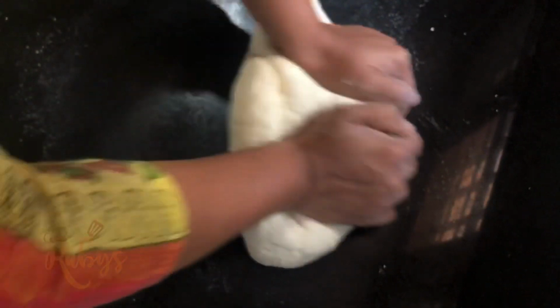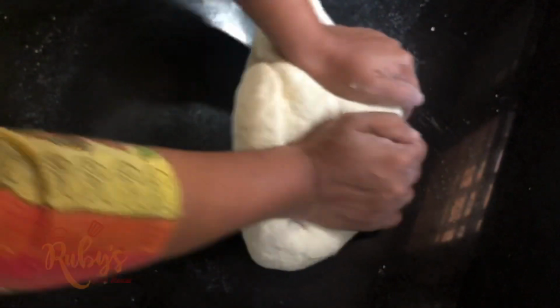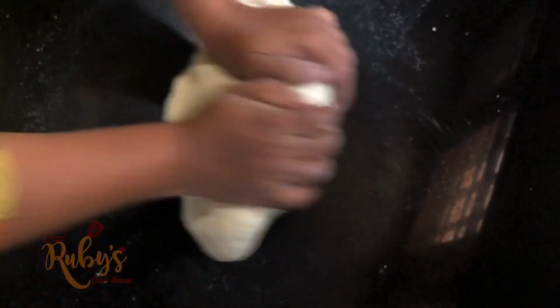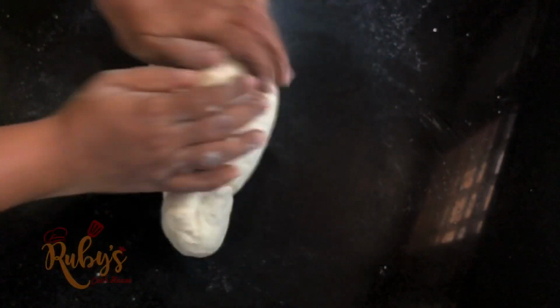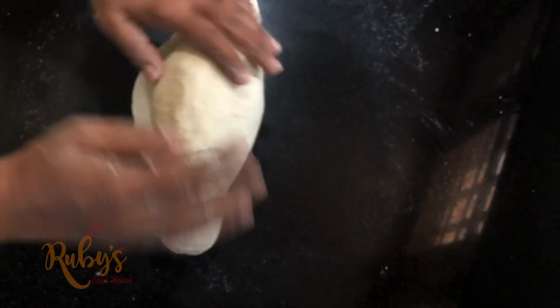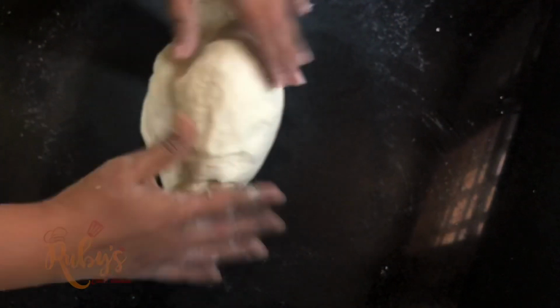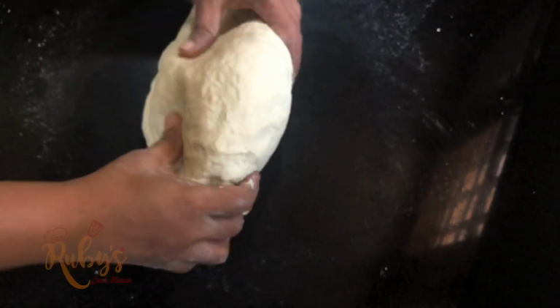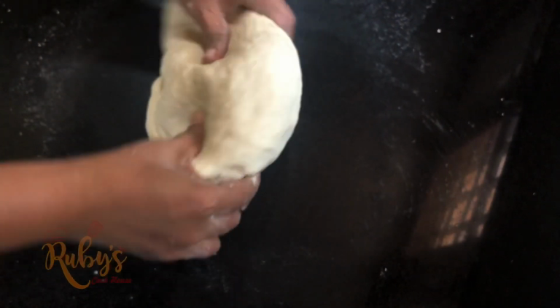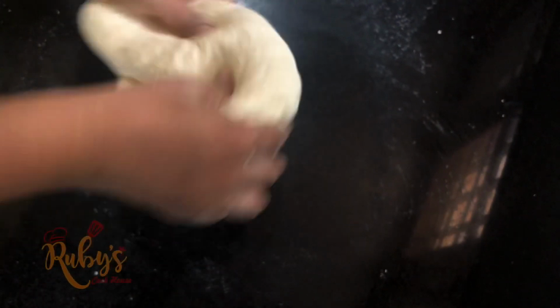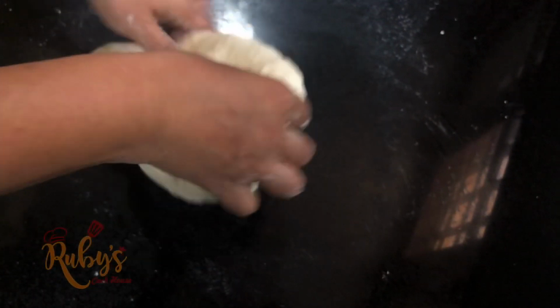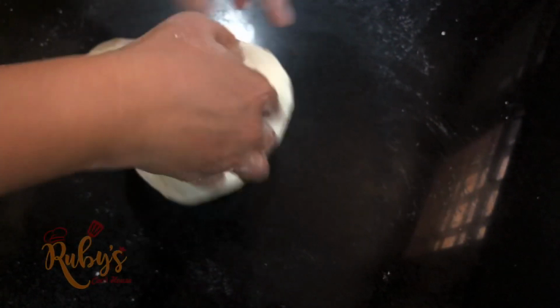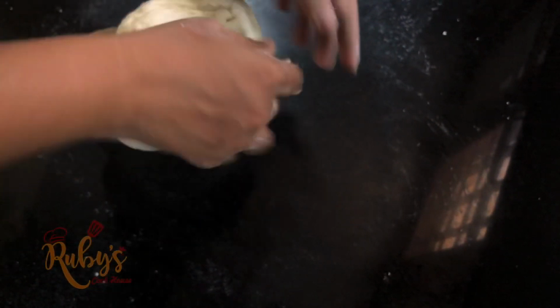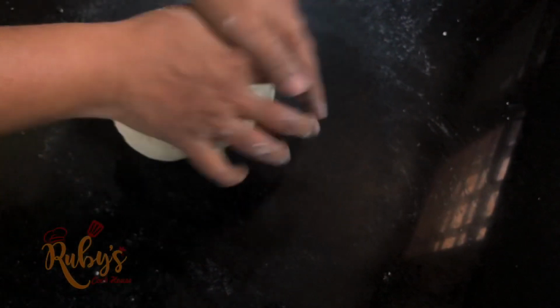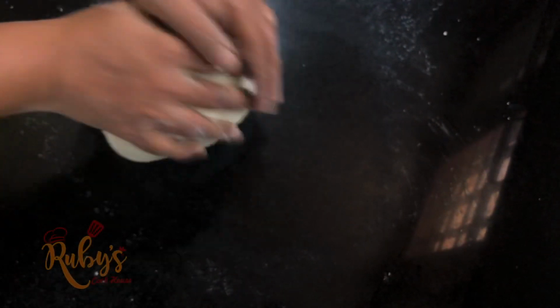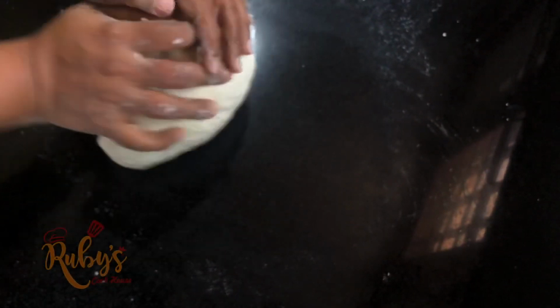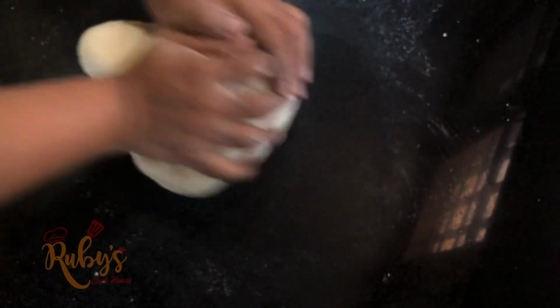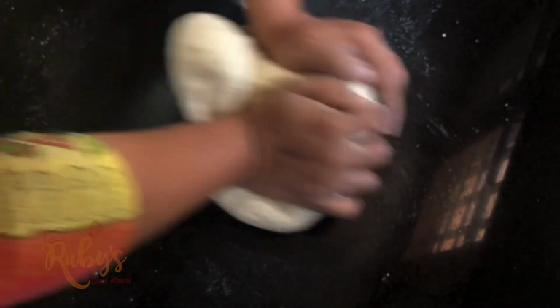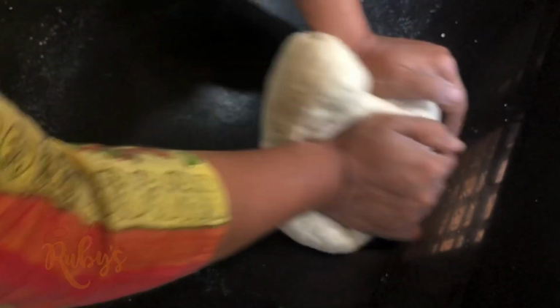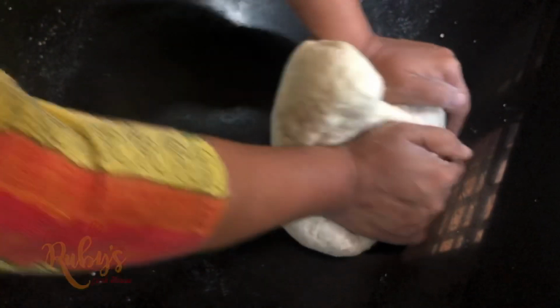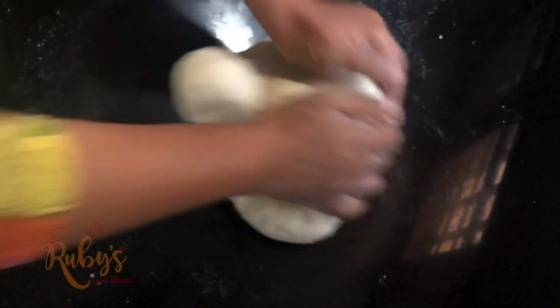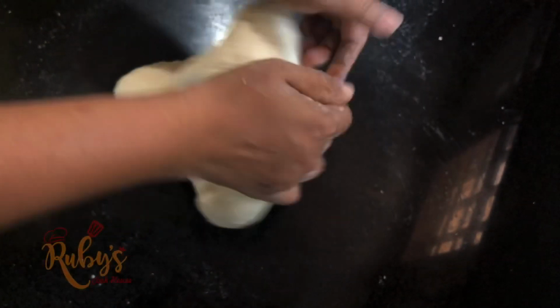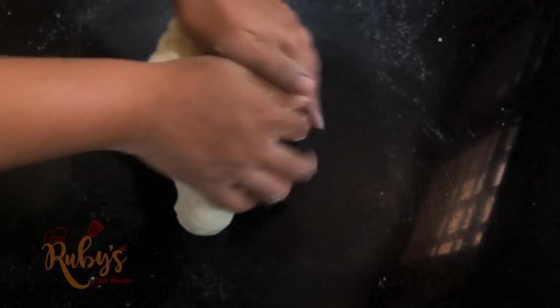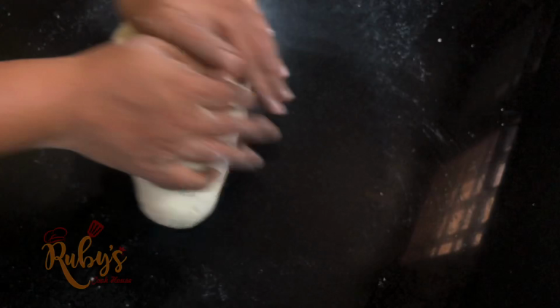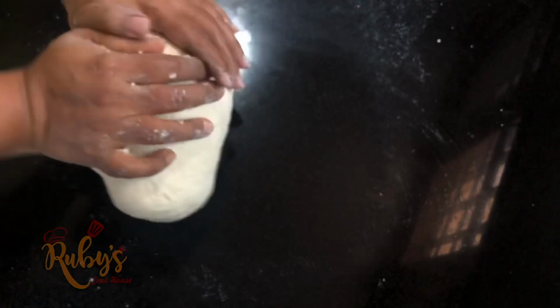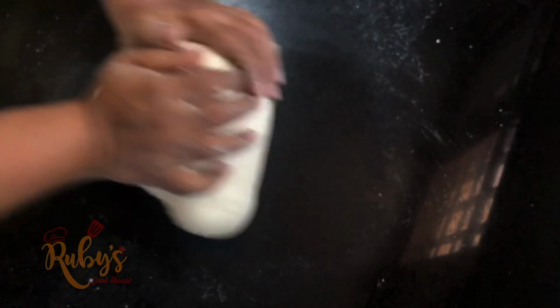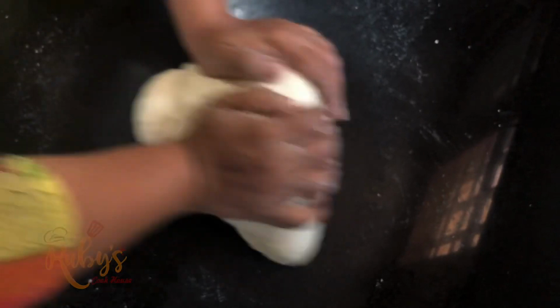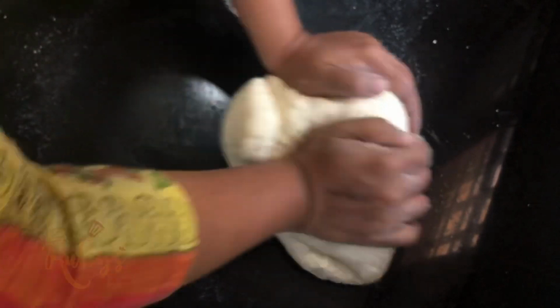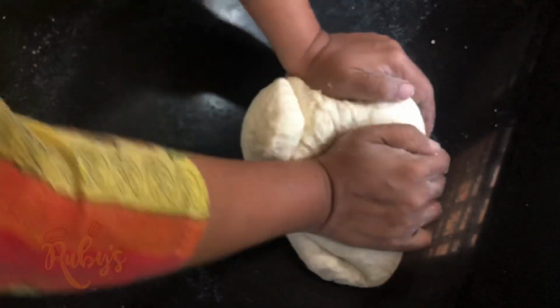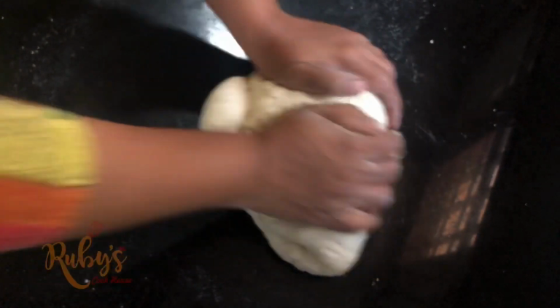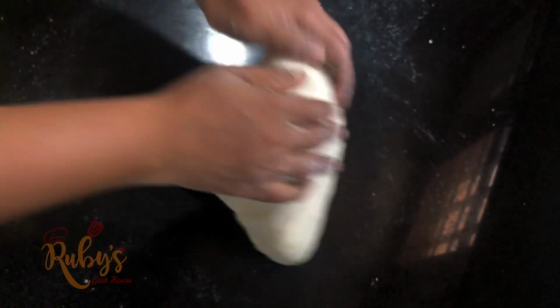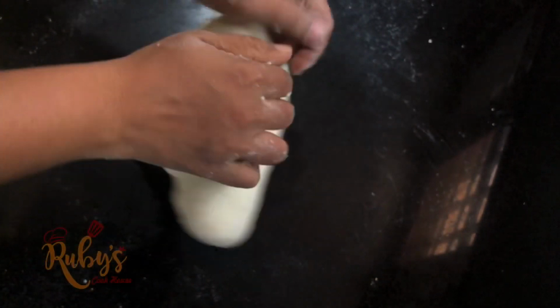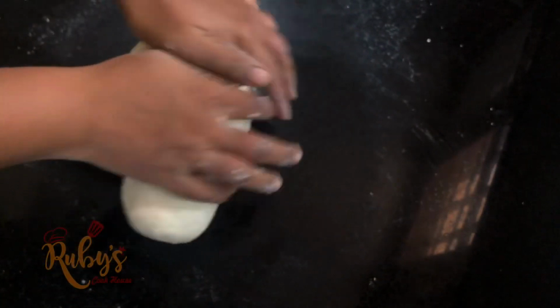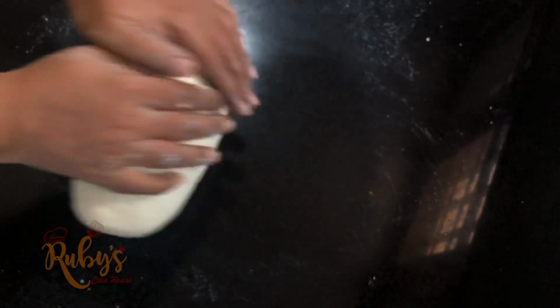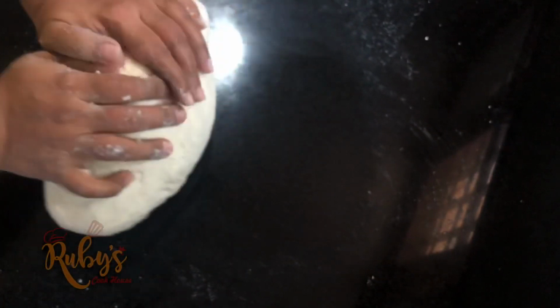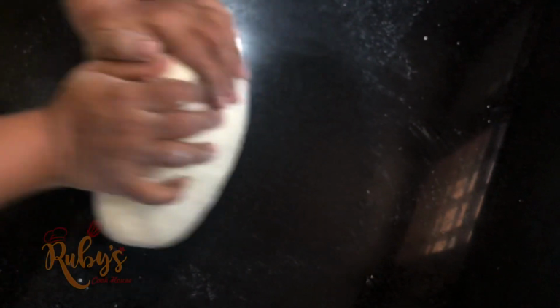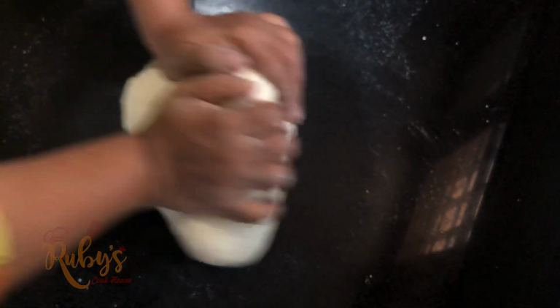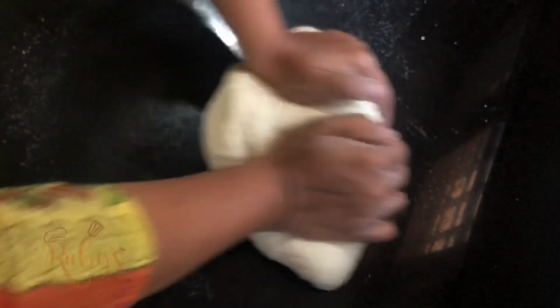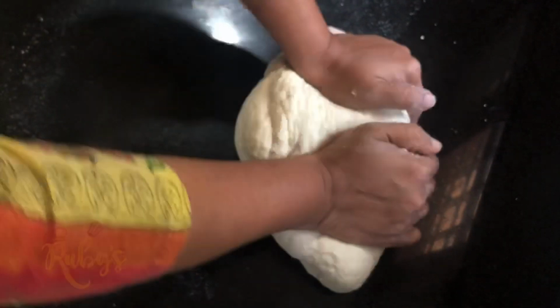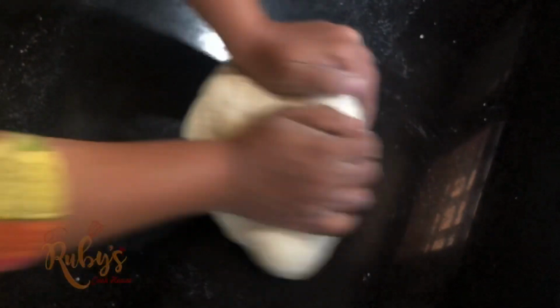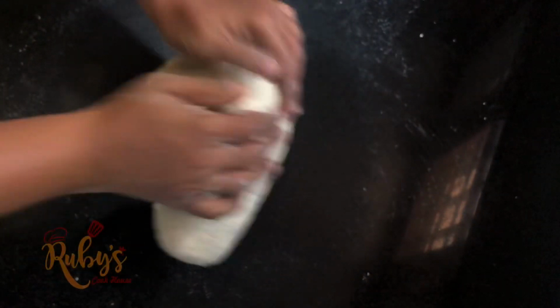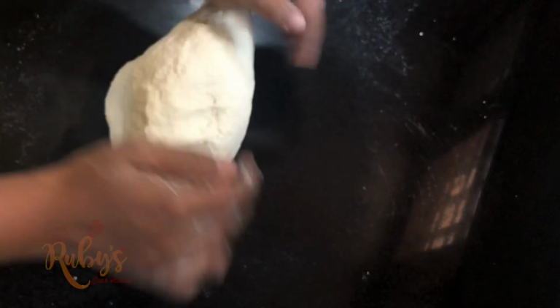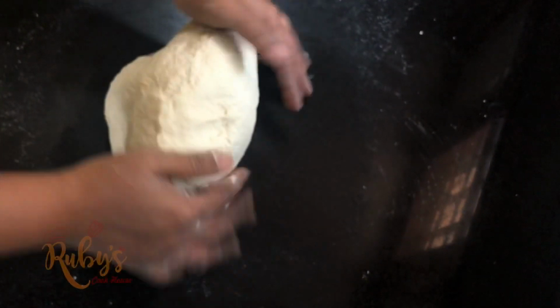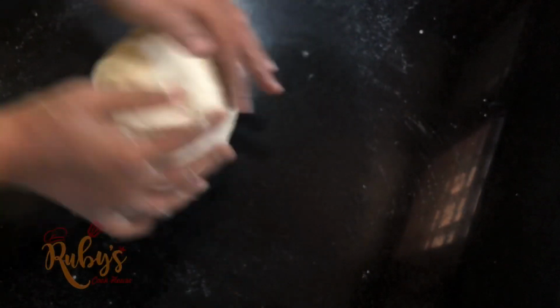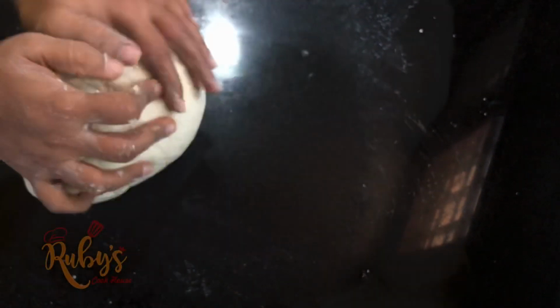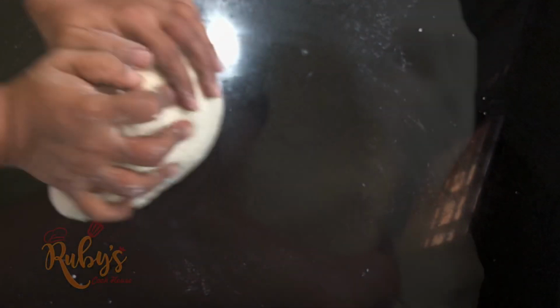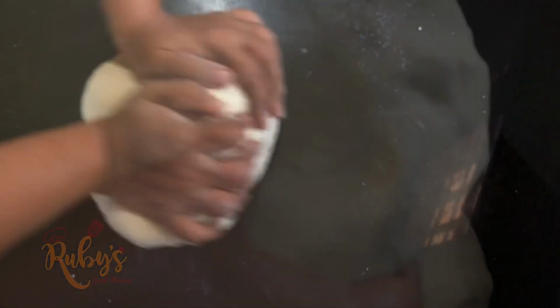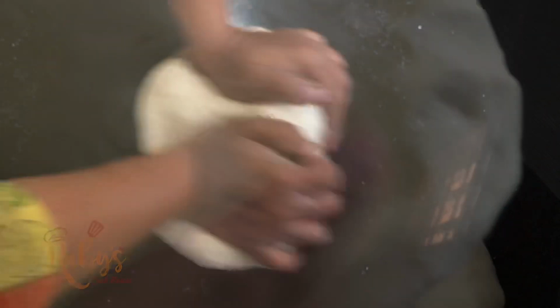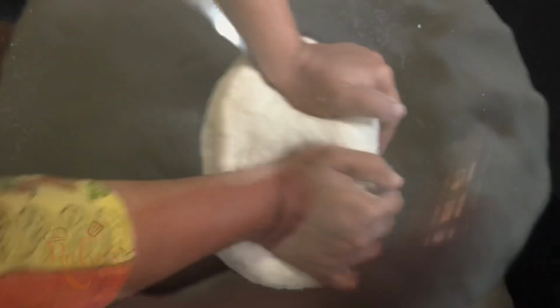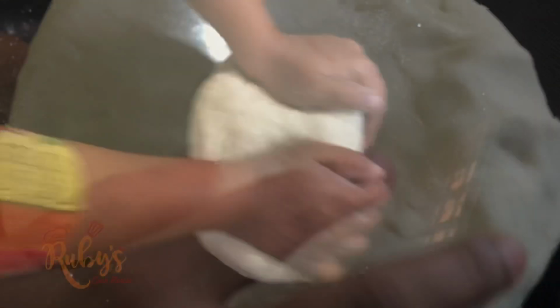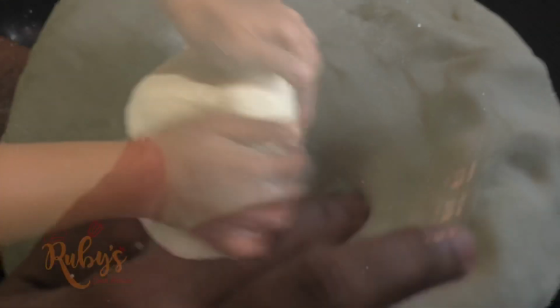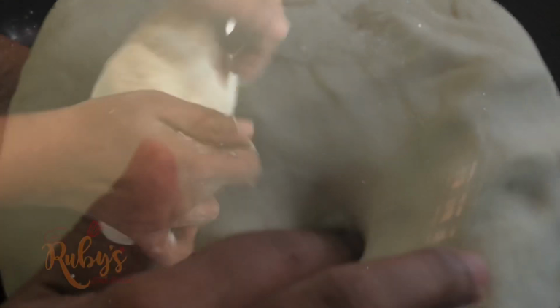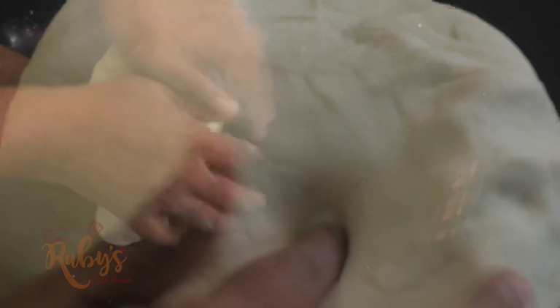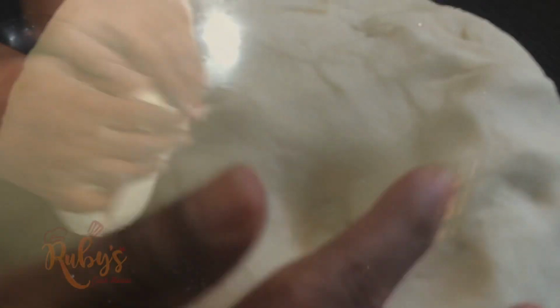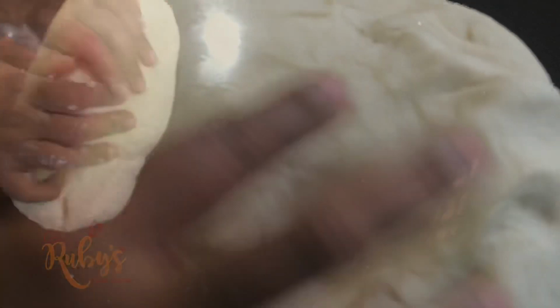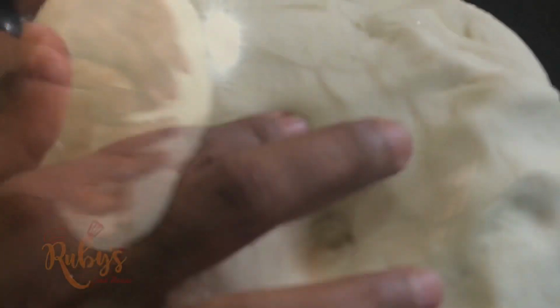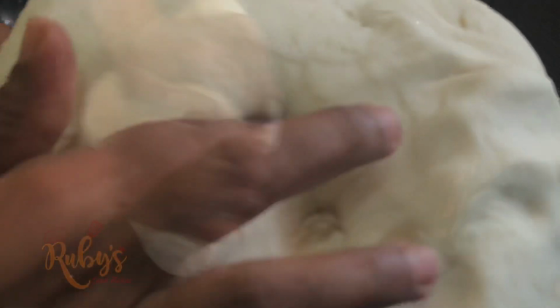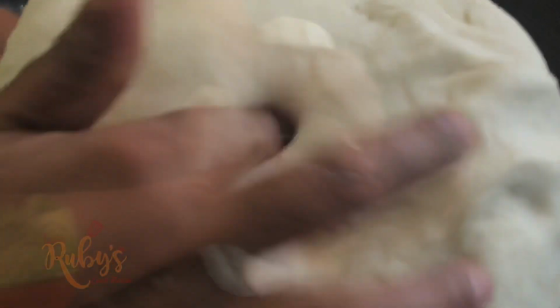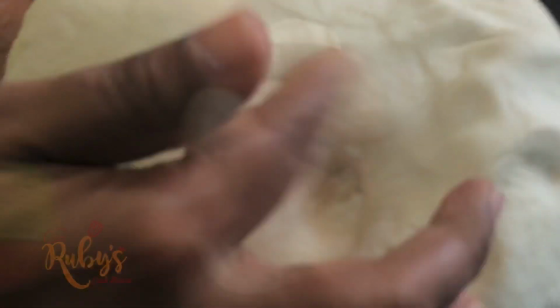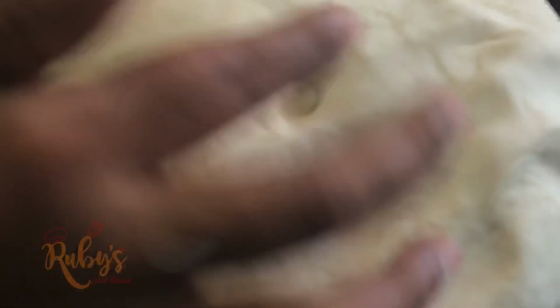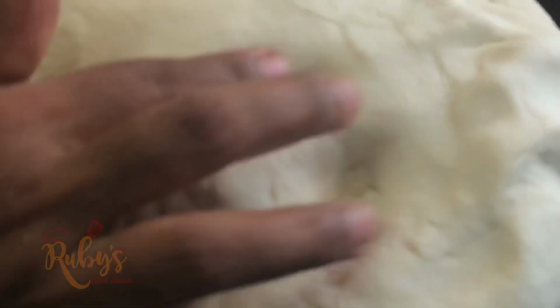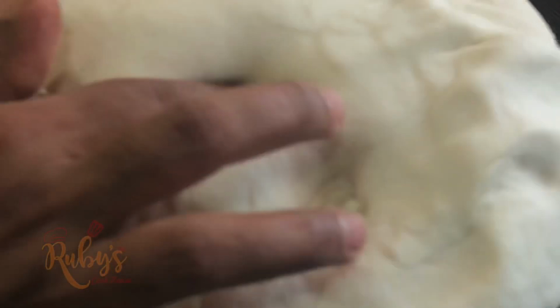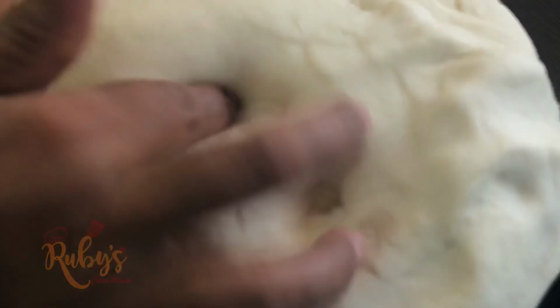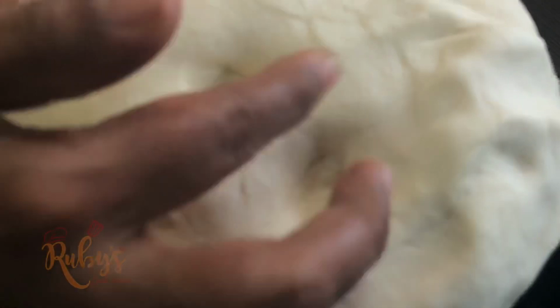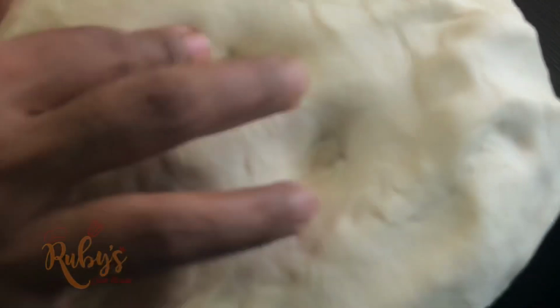We will work the dough to get a soft, smooth texture. It is so soft.